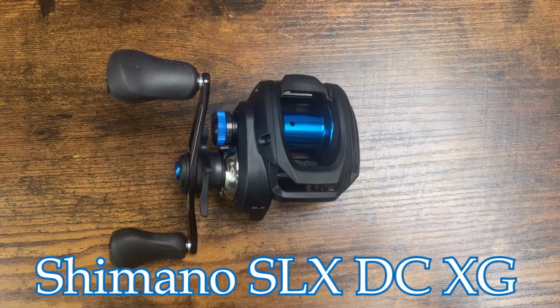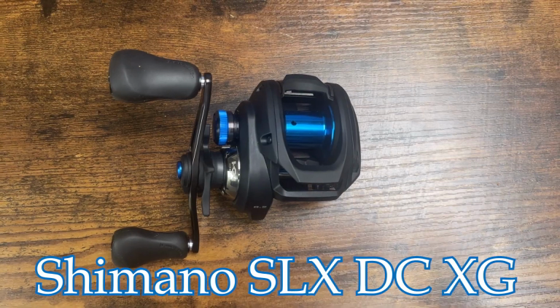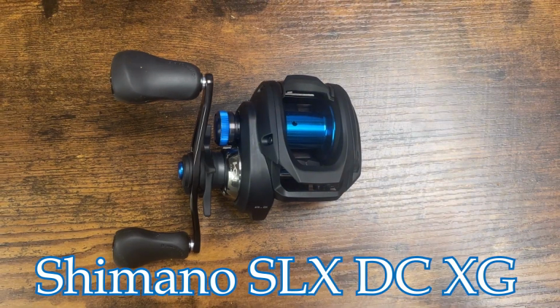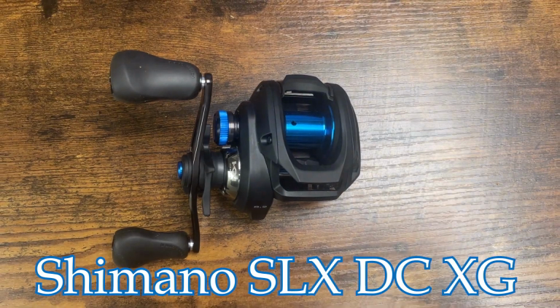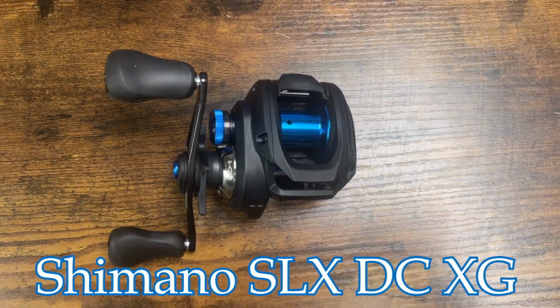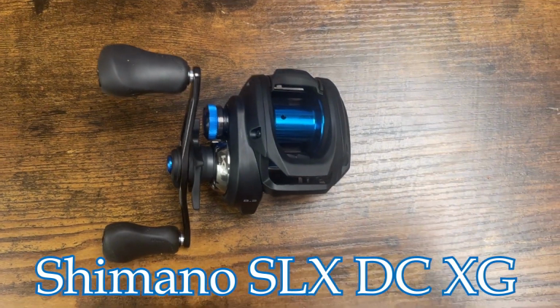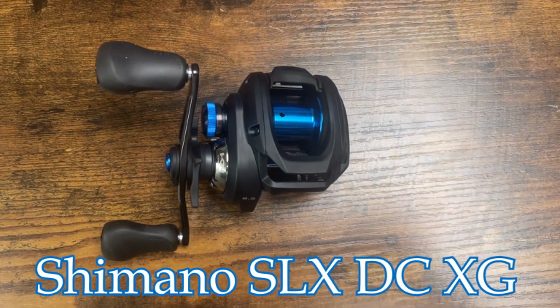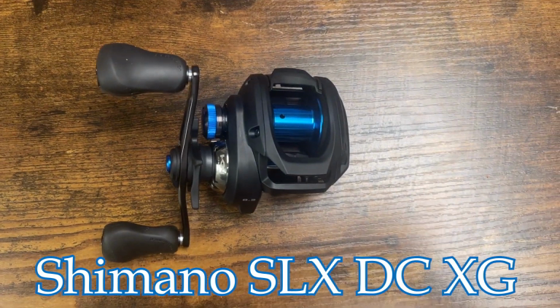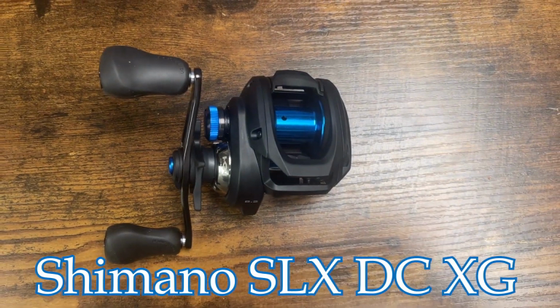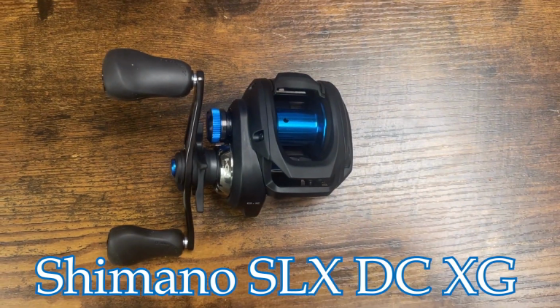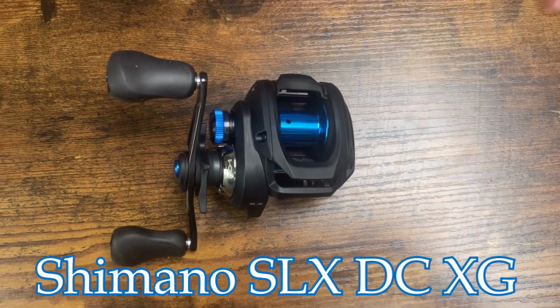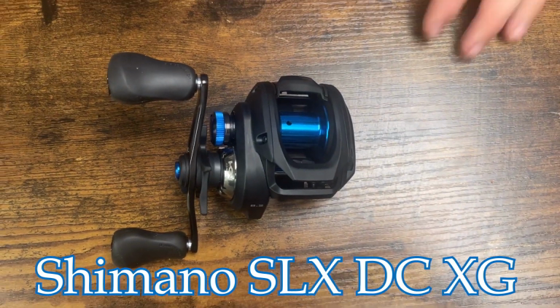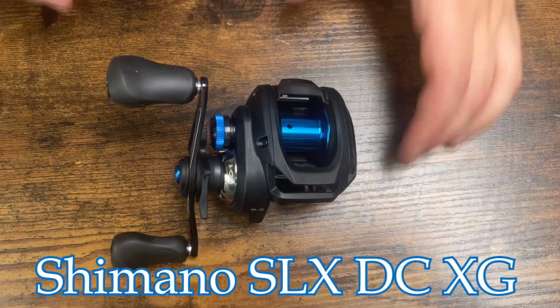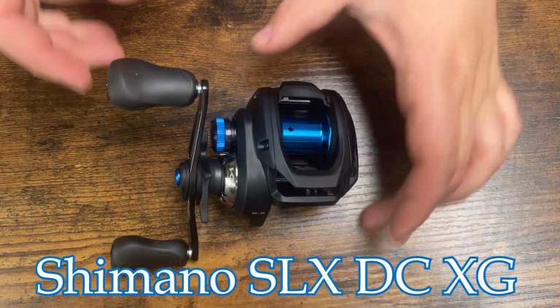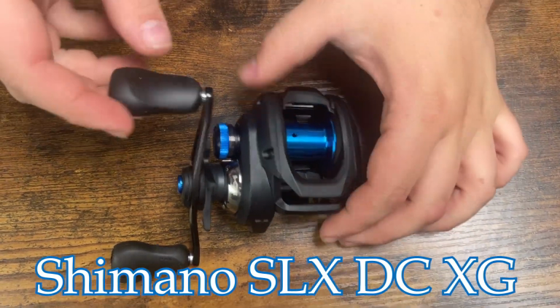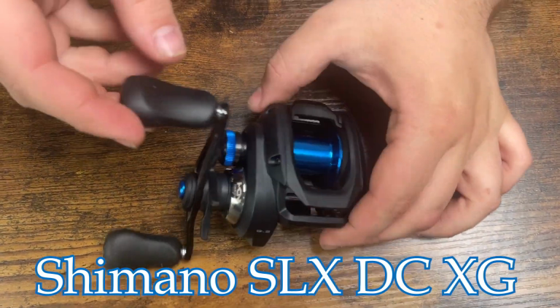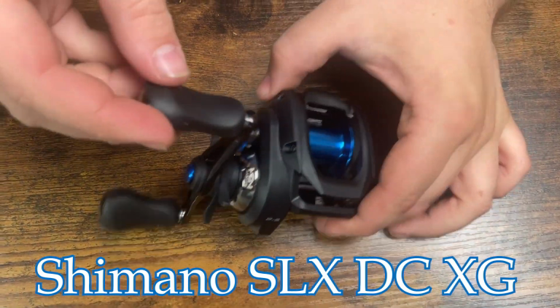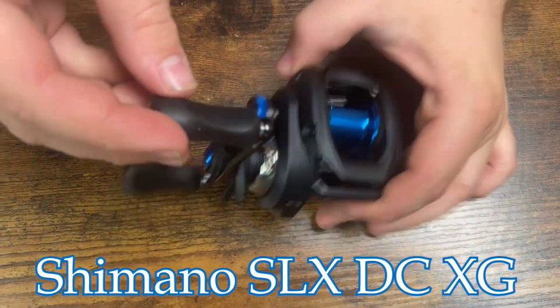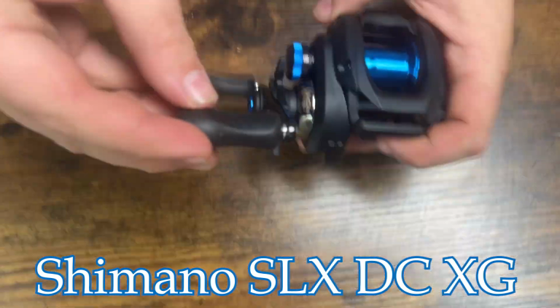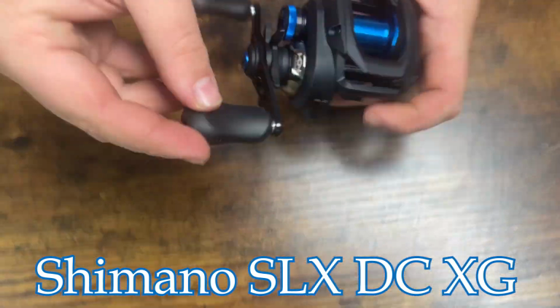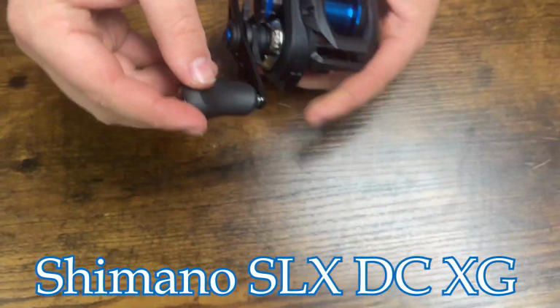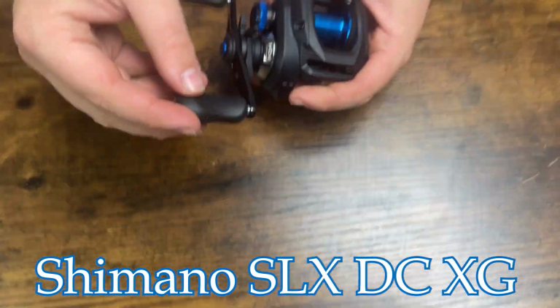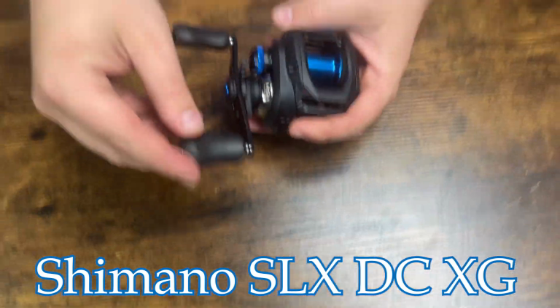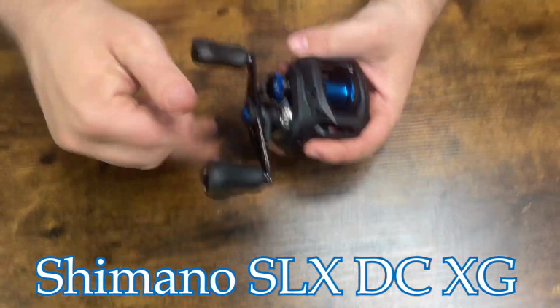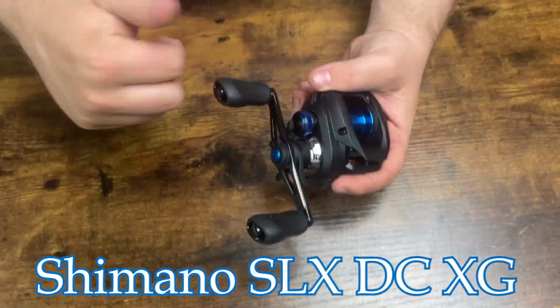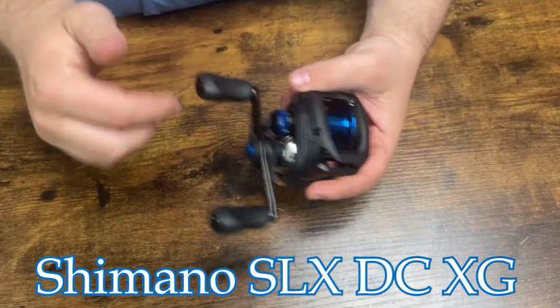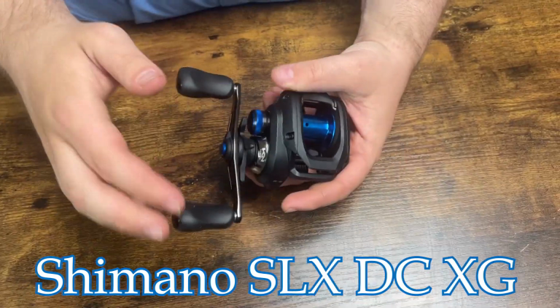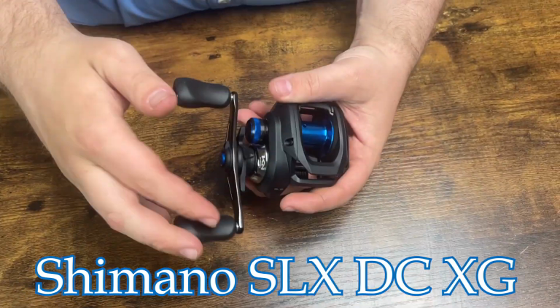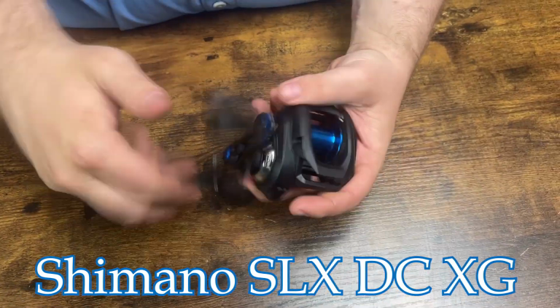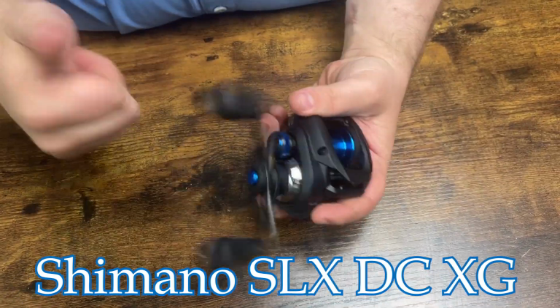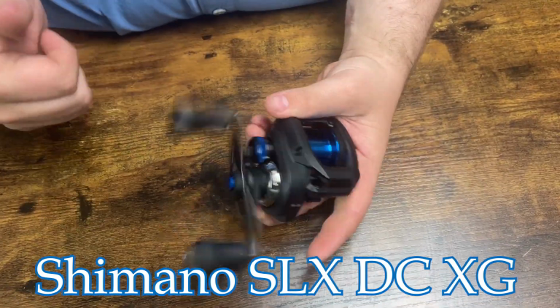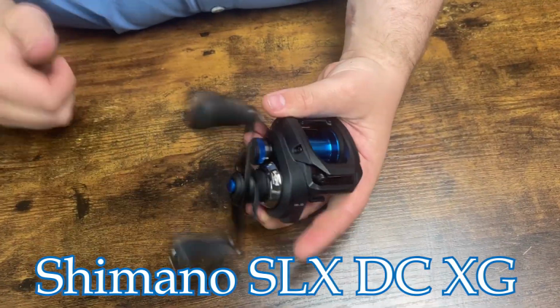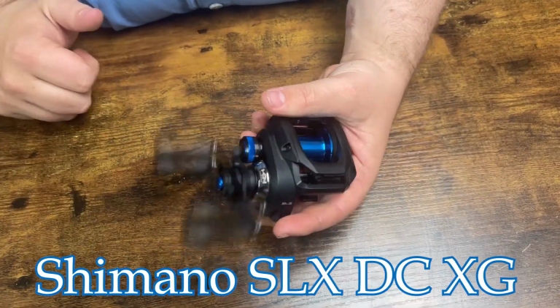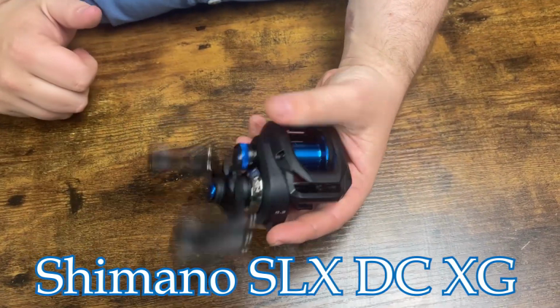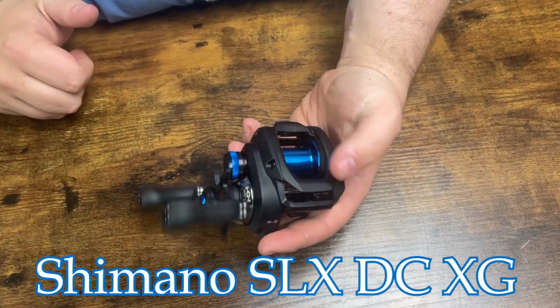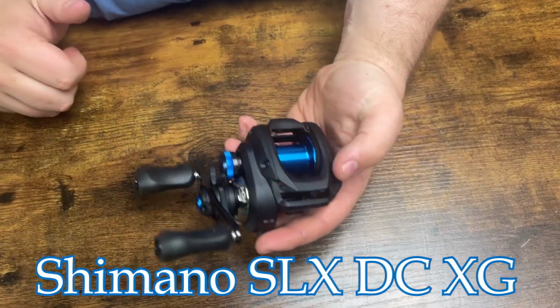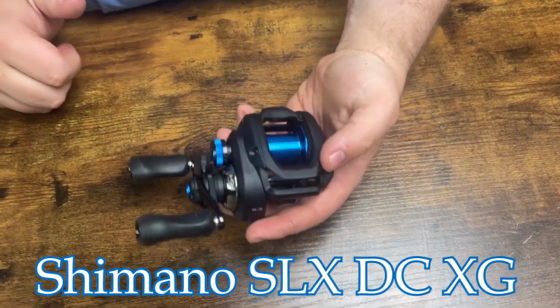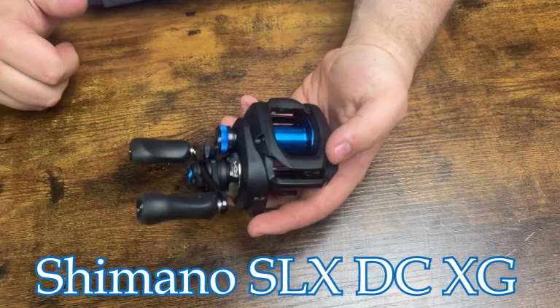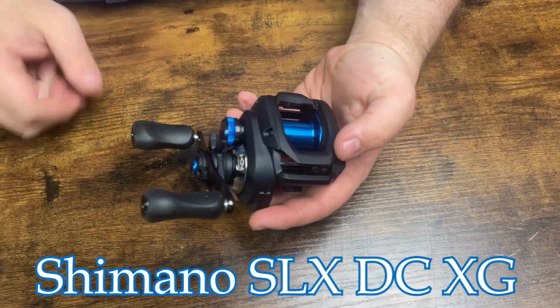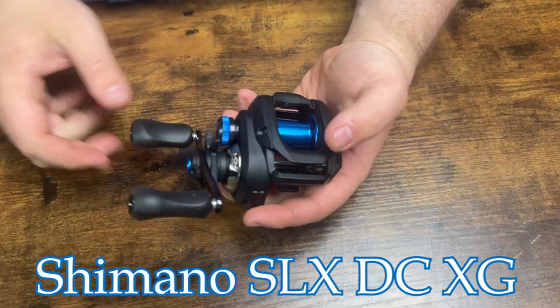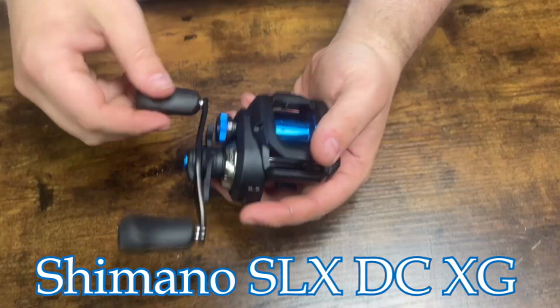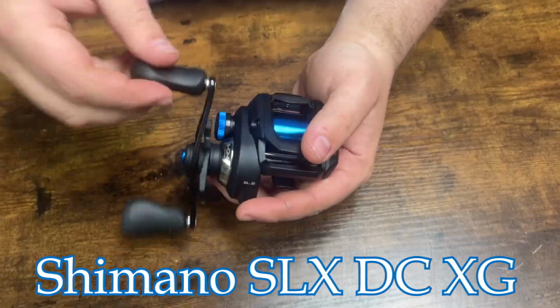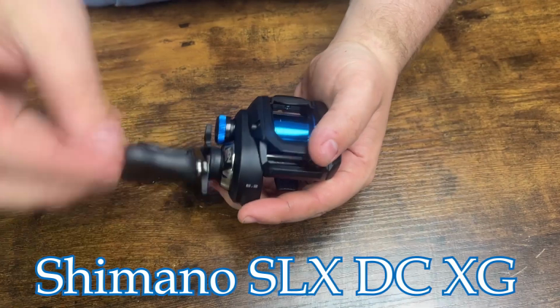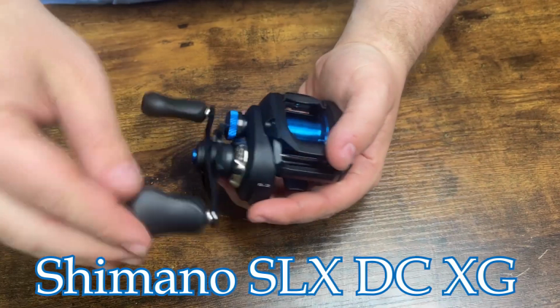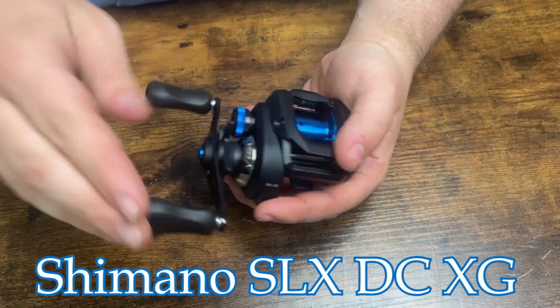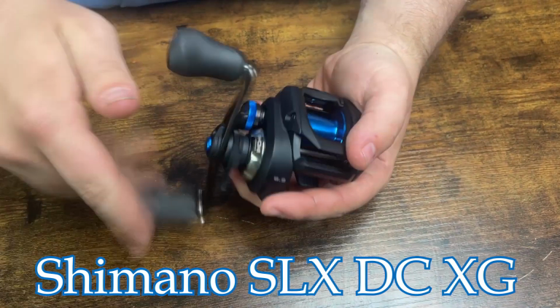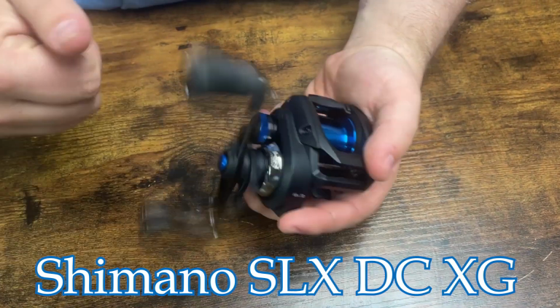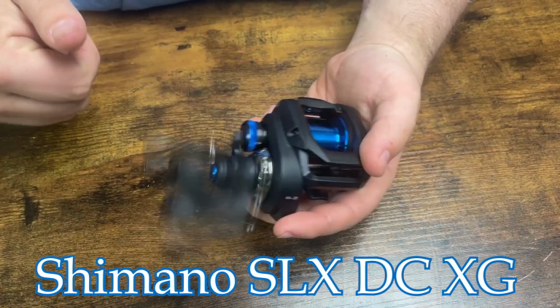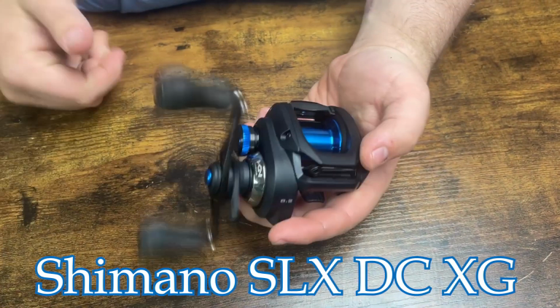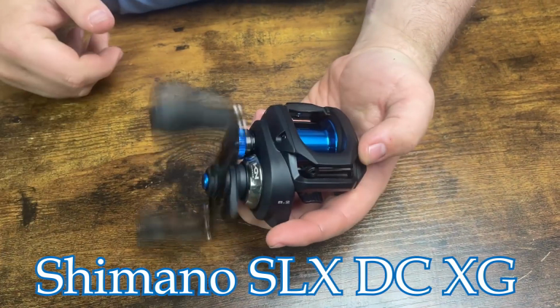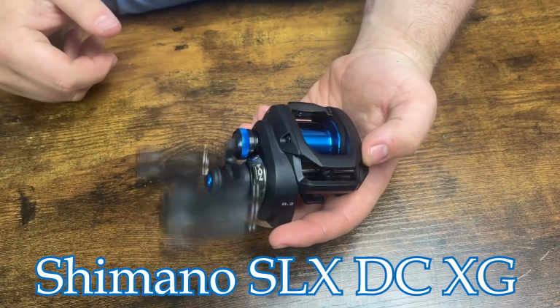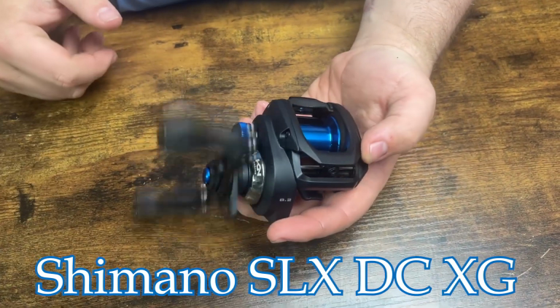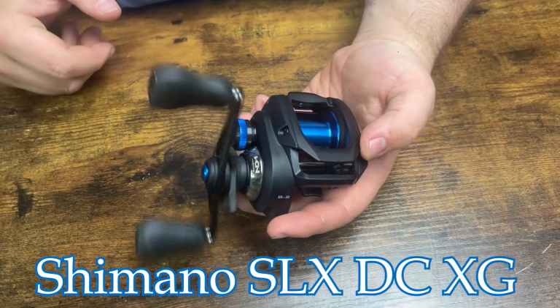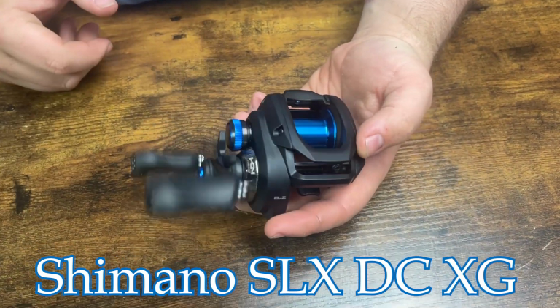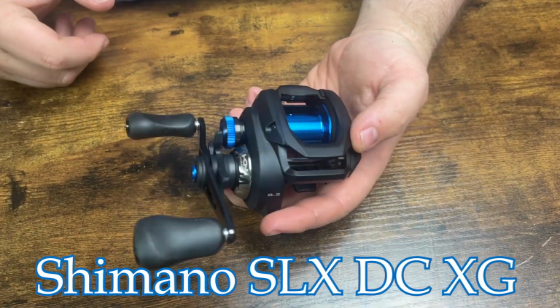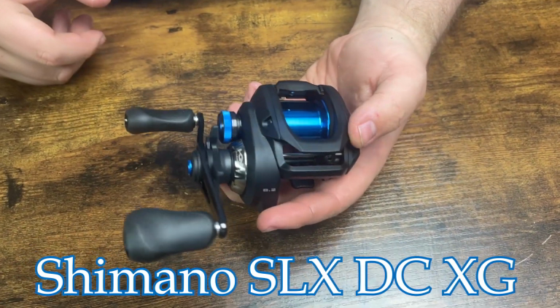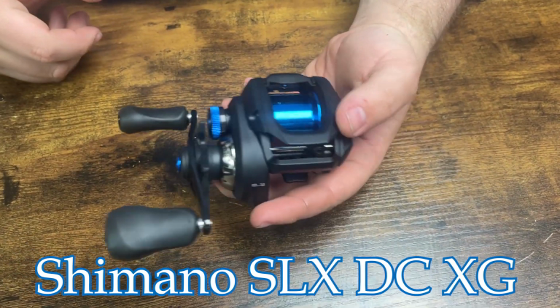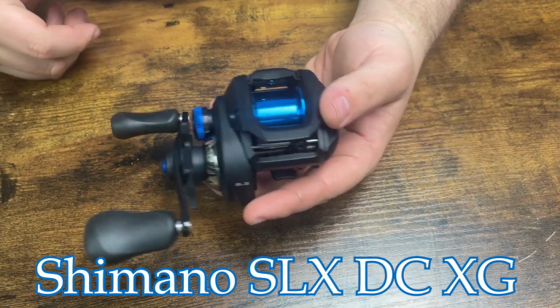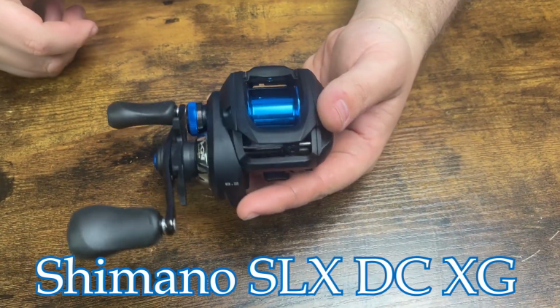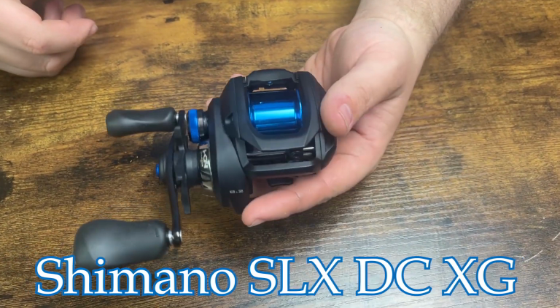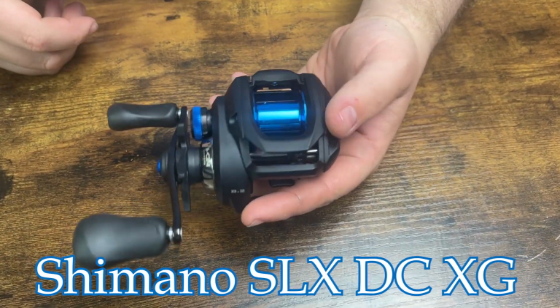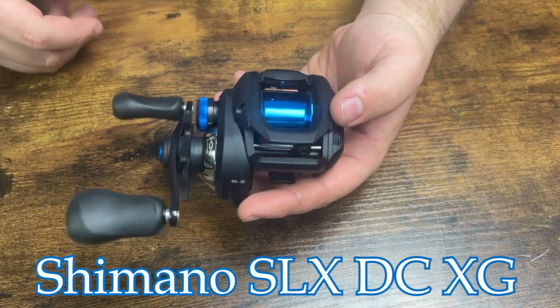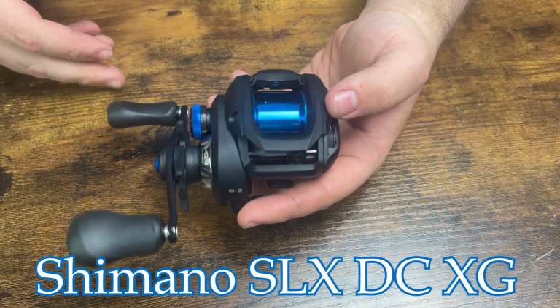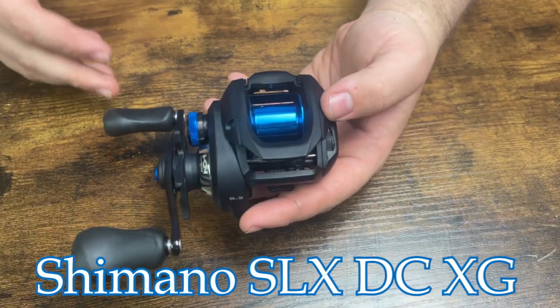How are we doing guys? Sam here at Anglers. Today we're taking a look at the Shimano SLX DC XG. This is a great little reel from Shimano.